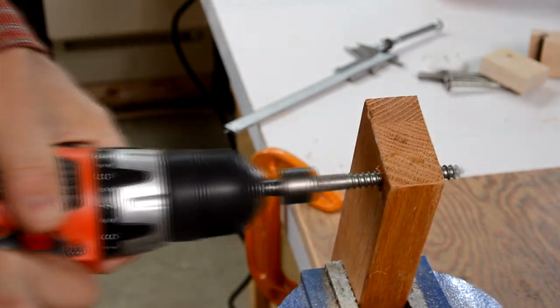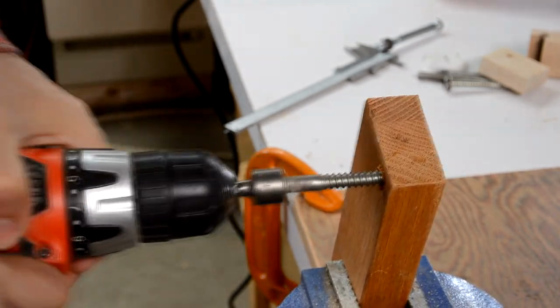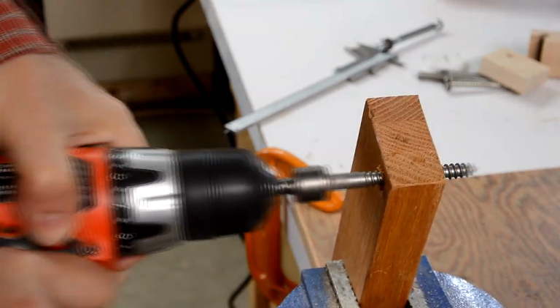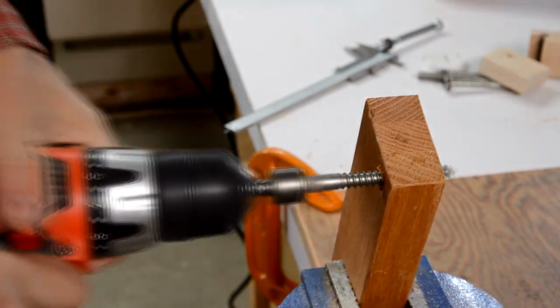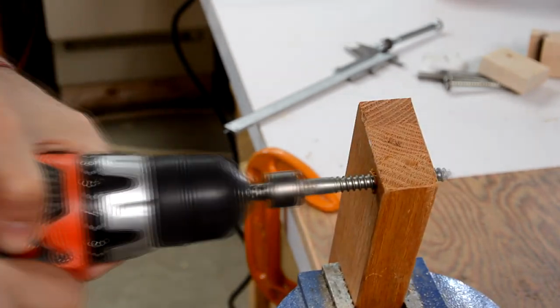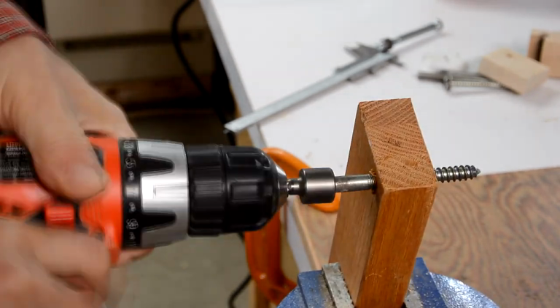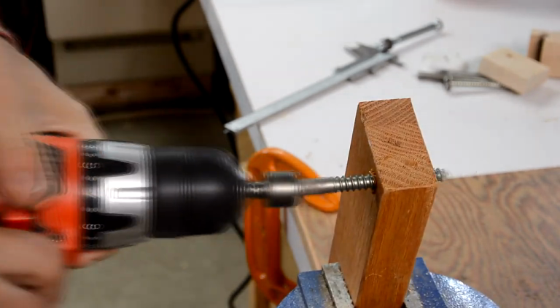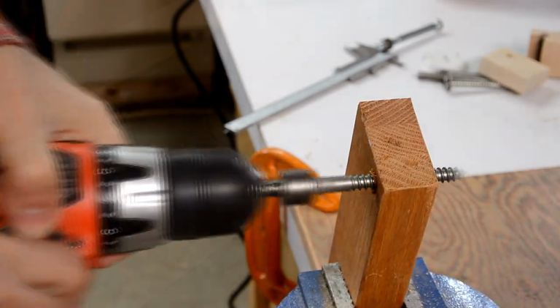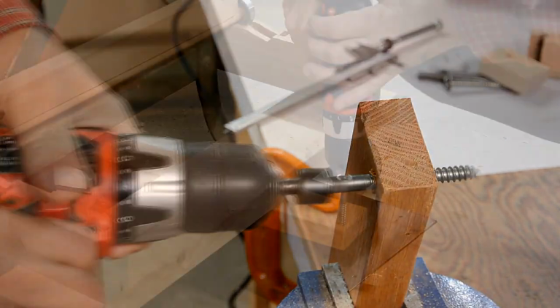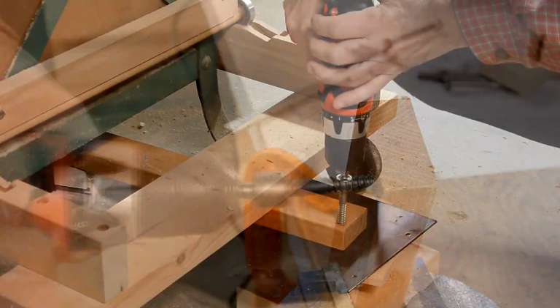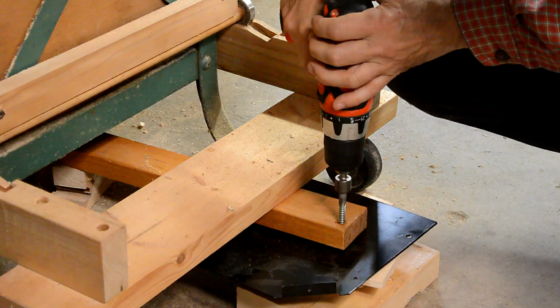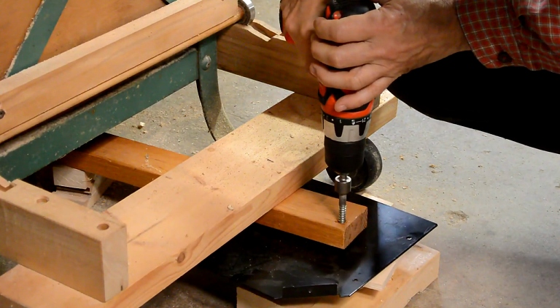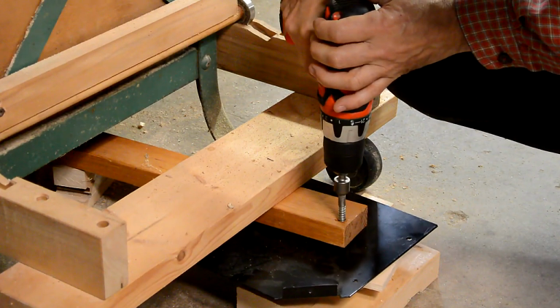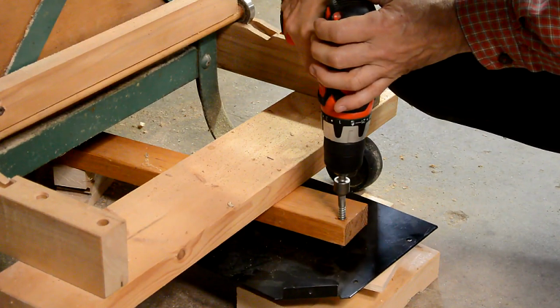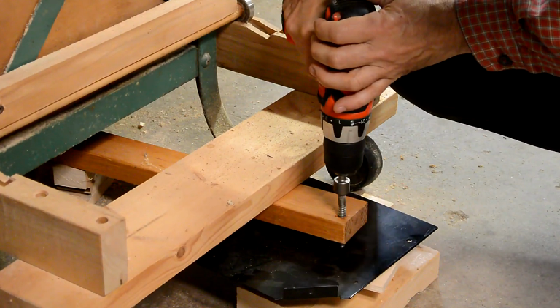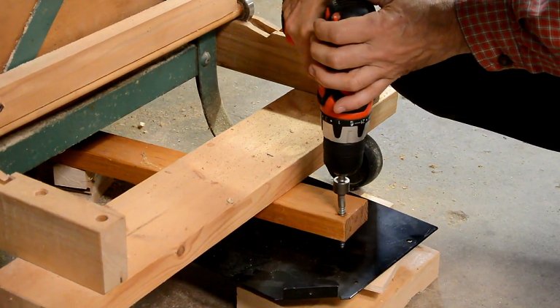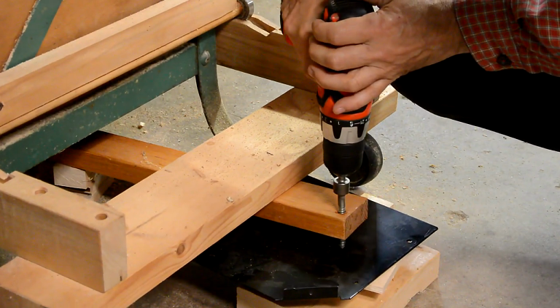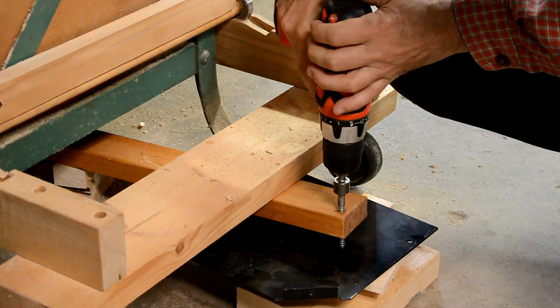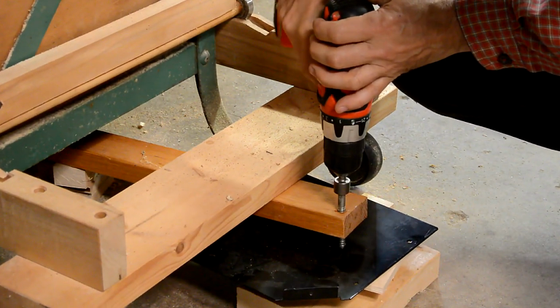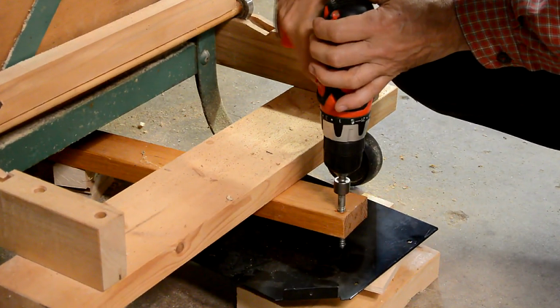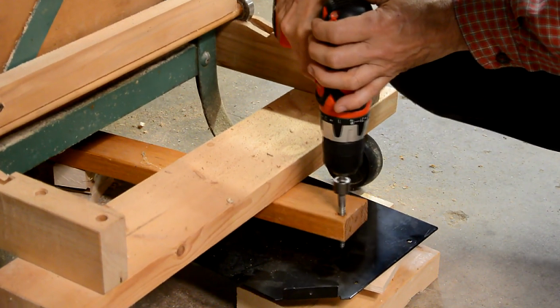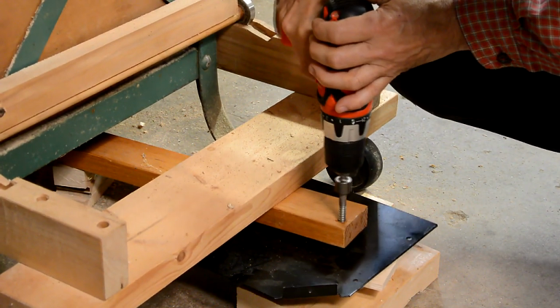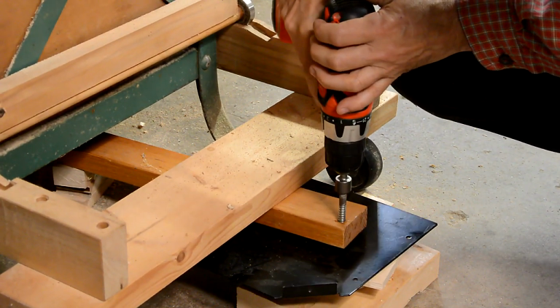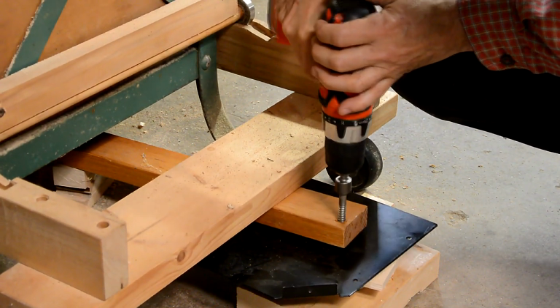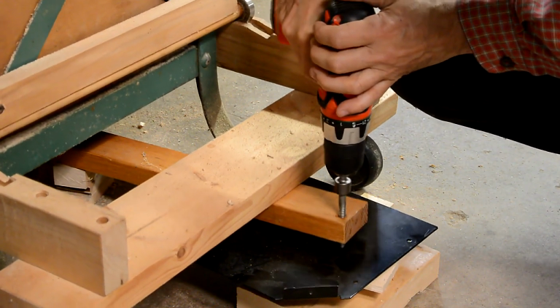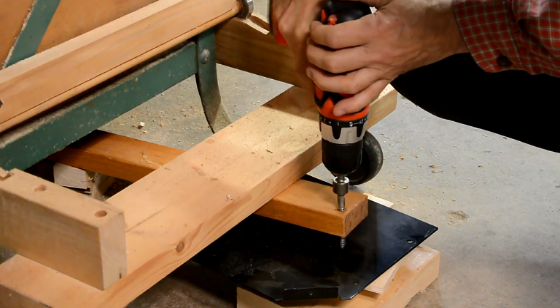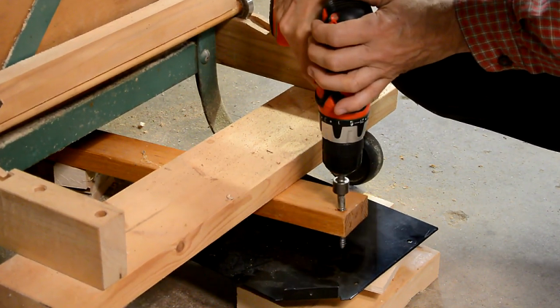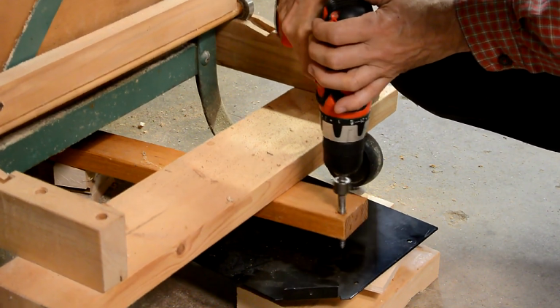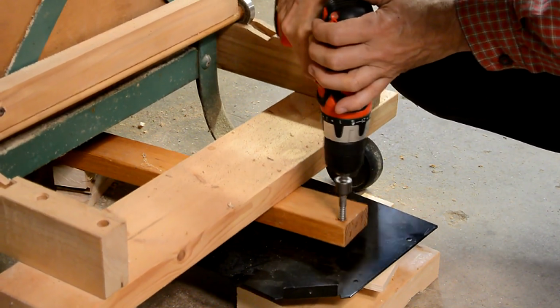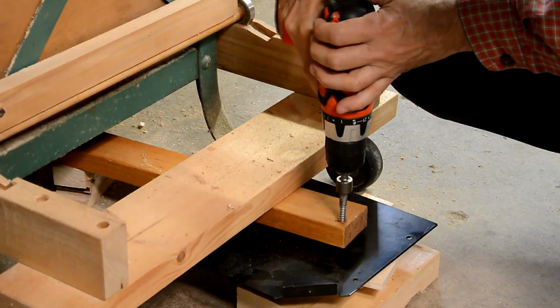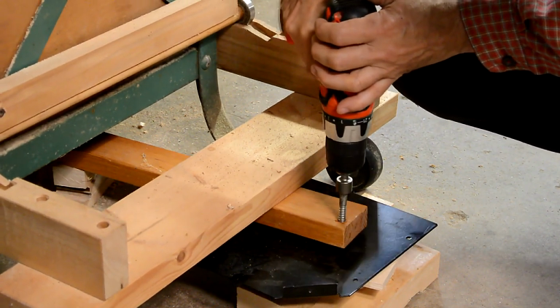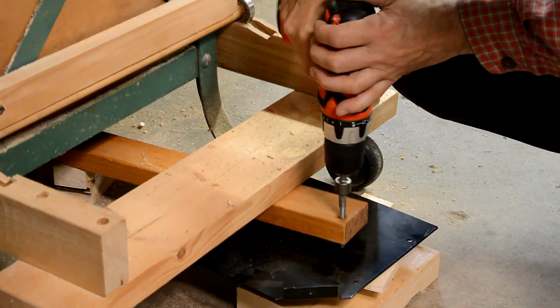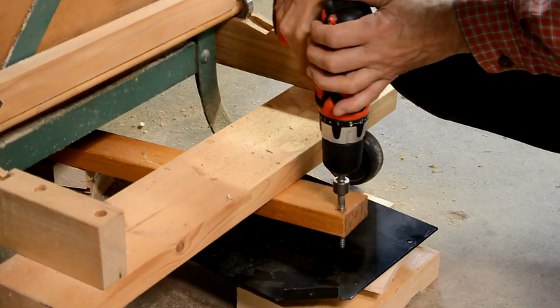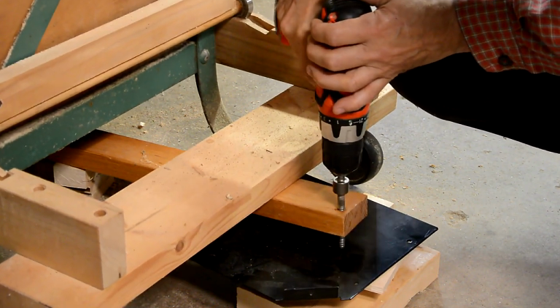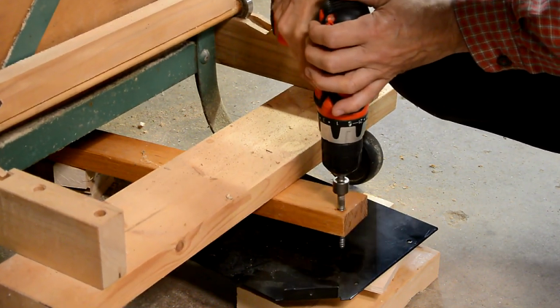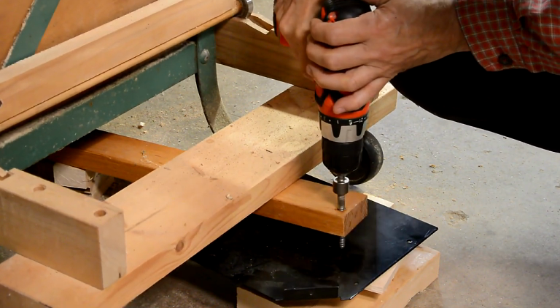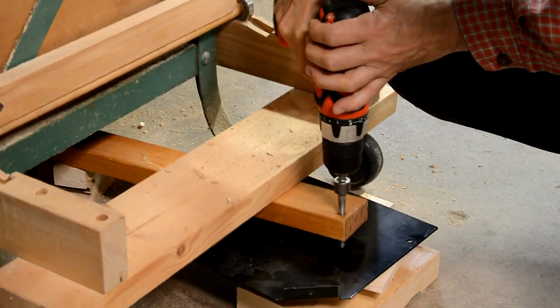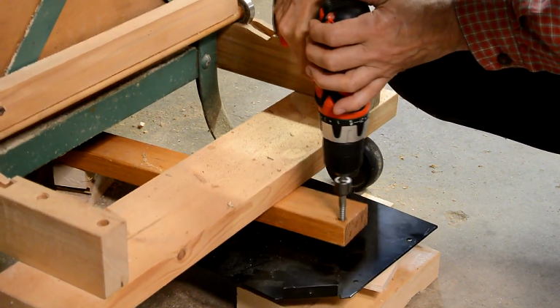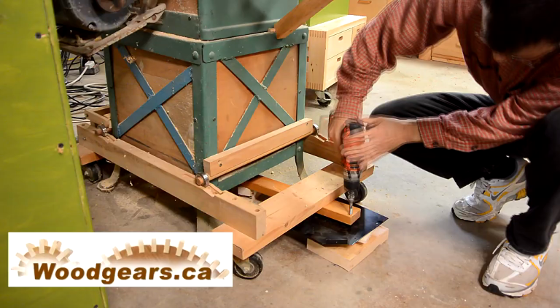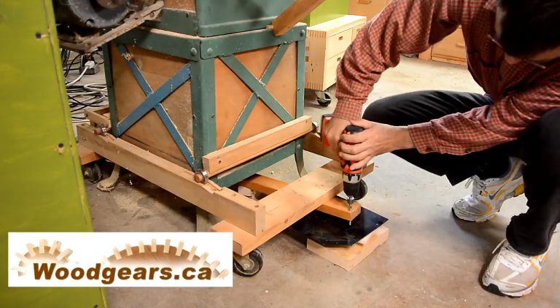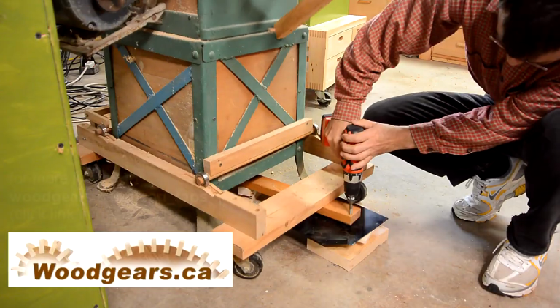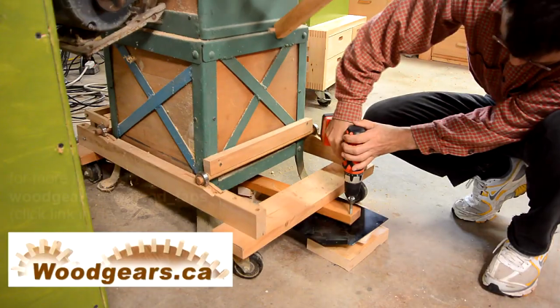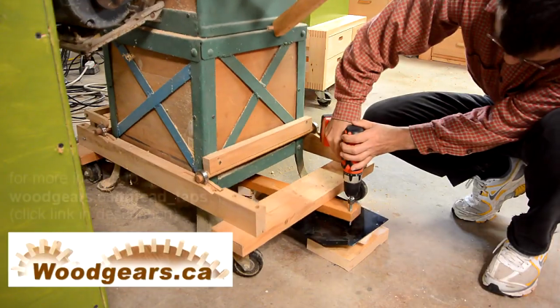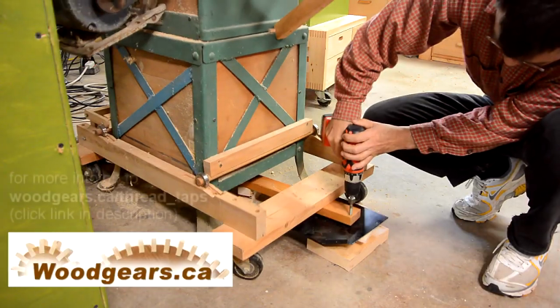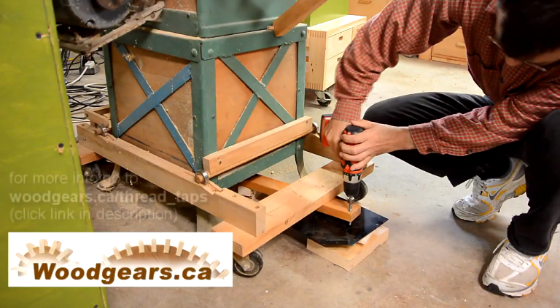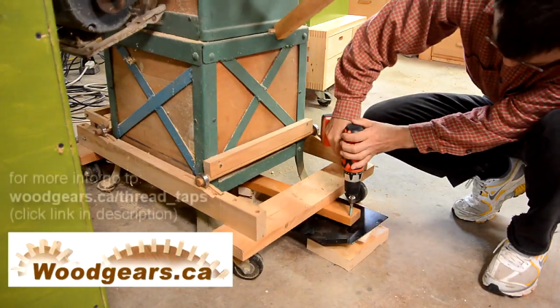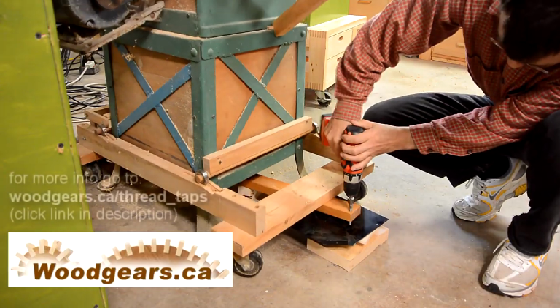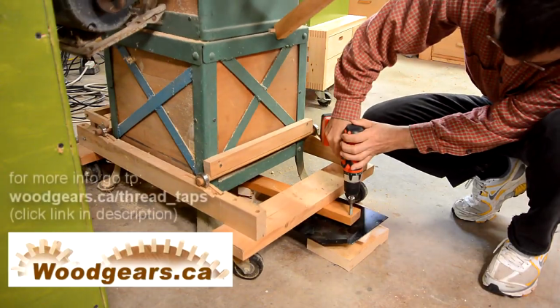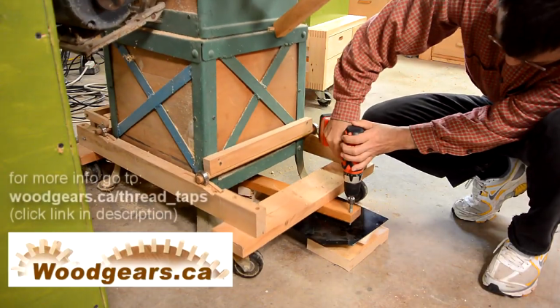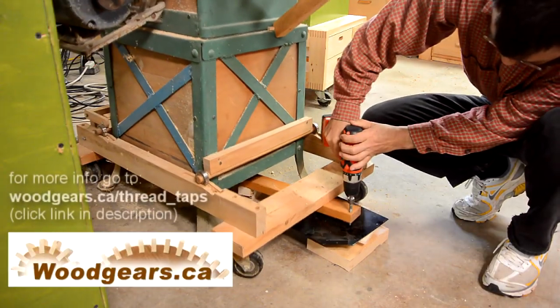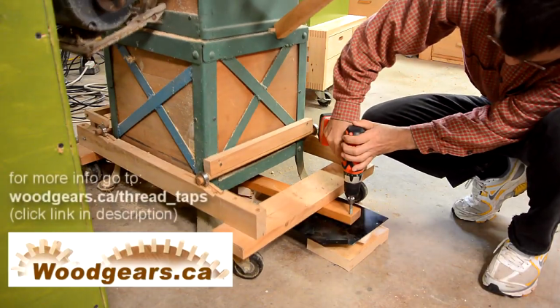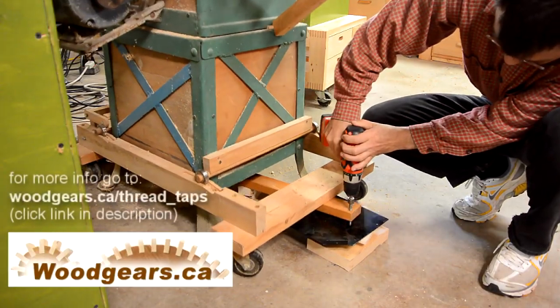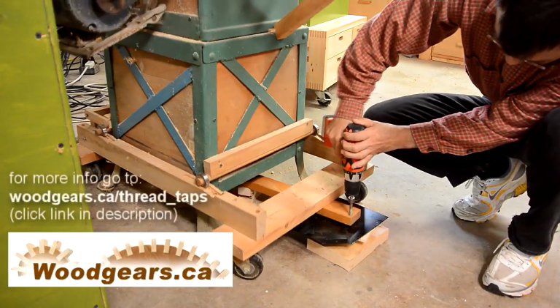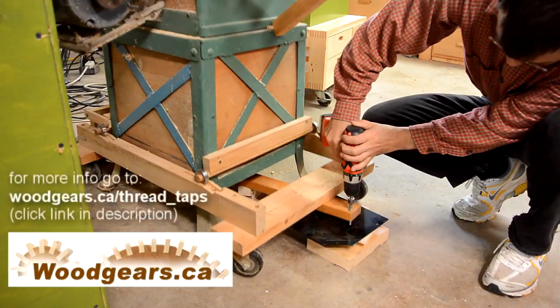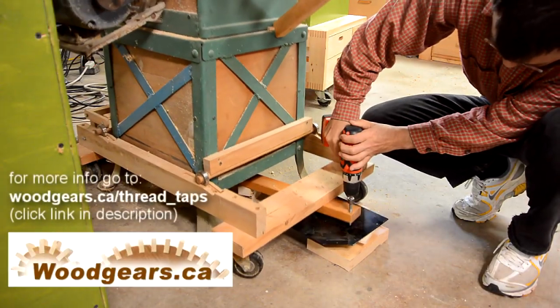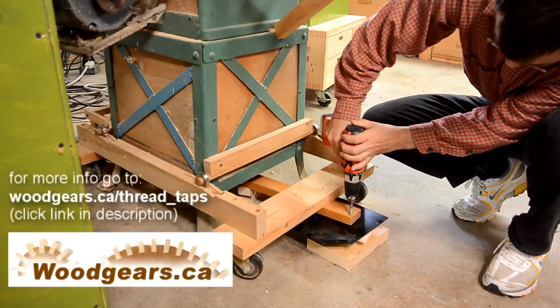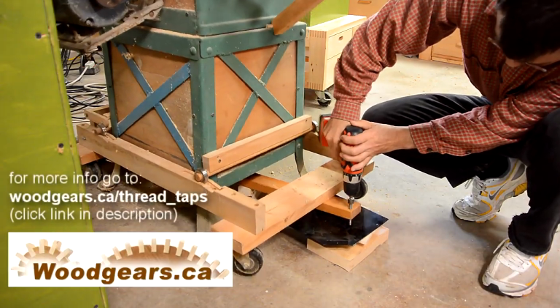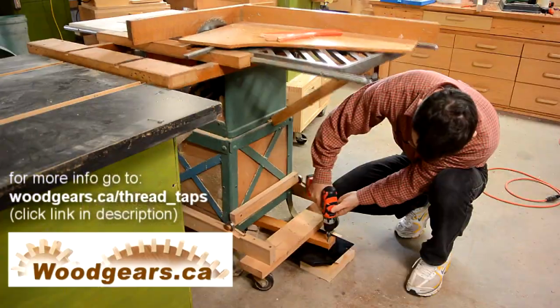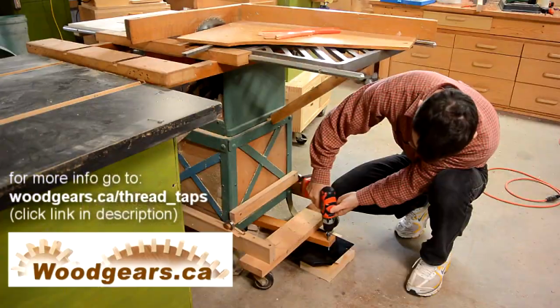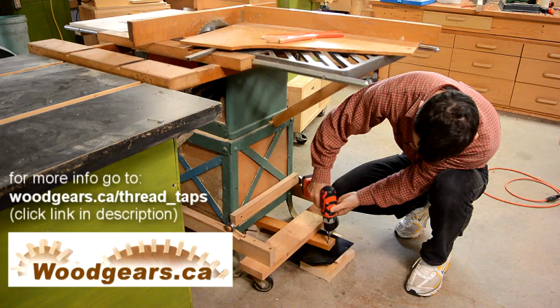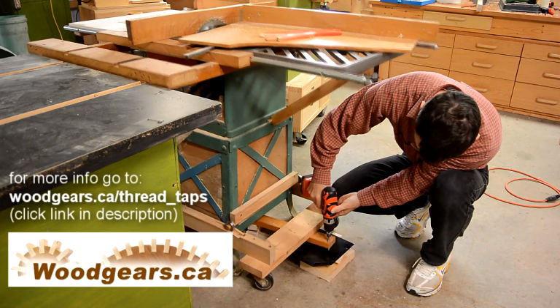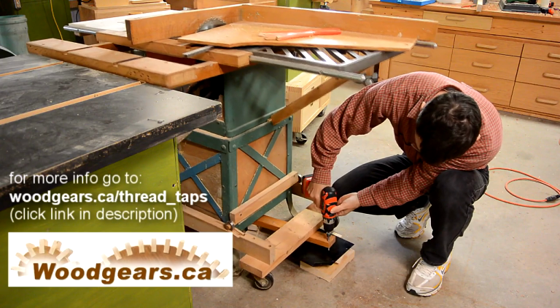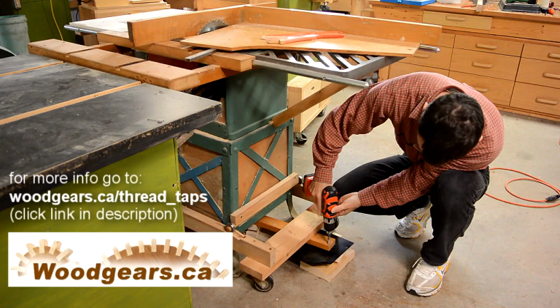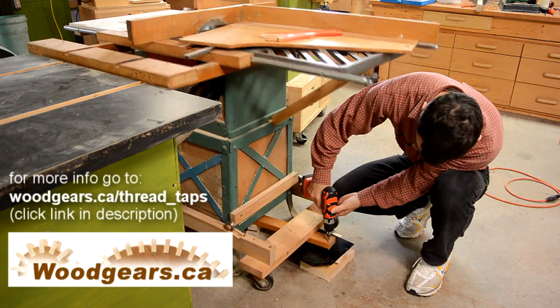I wanted to see how long it would last, but I think I'd wear out that forward-reverse switch on my drill before those threads will give out.